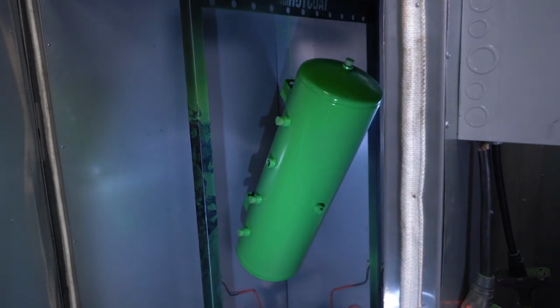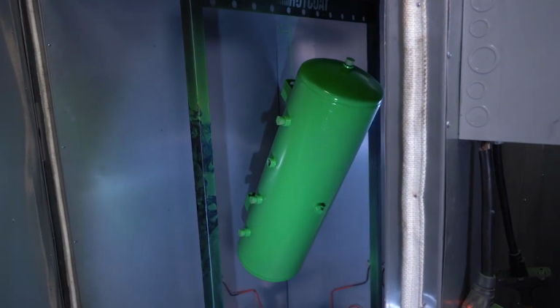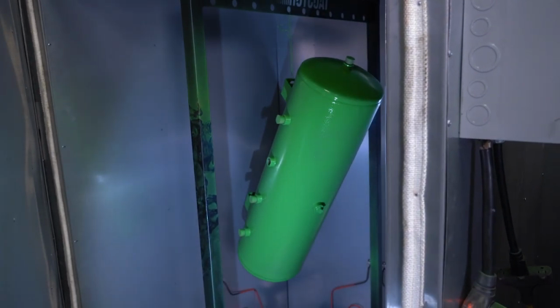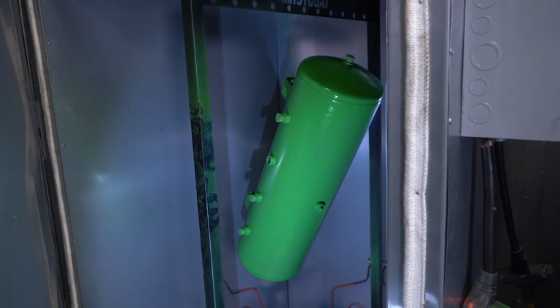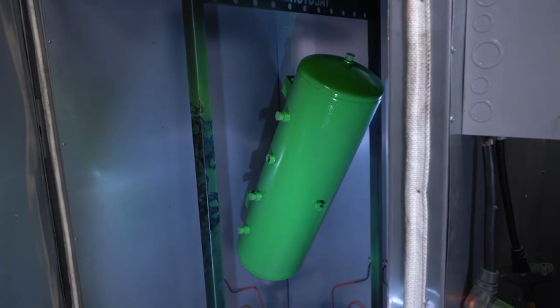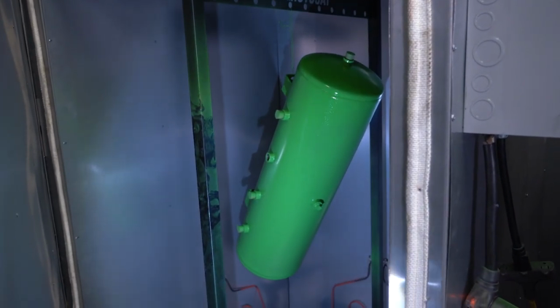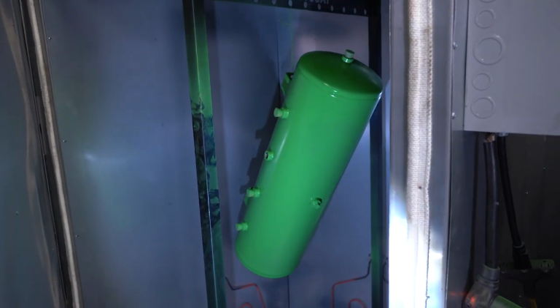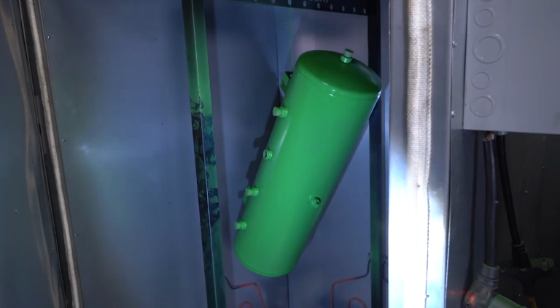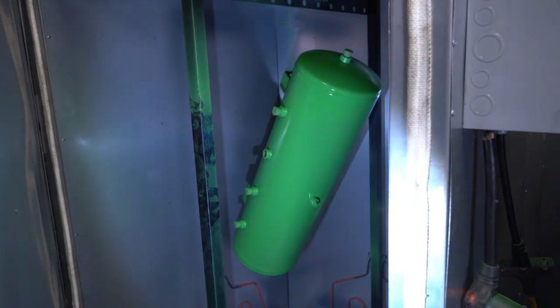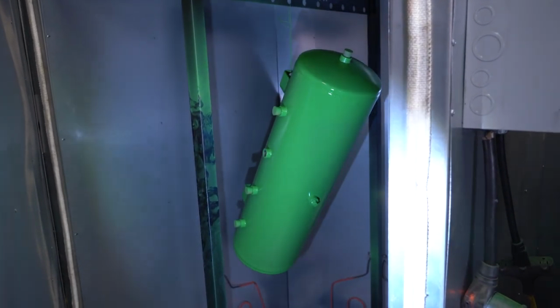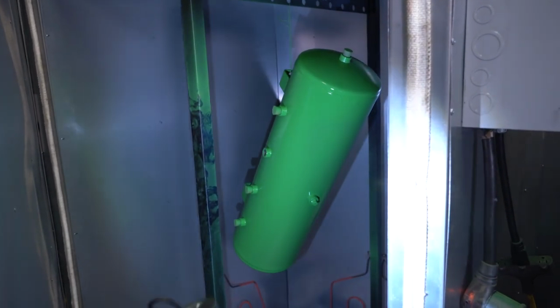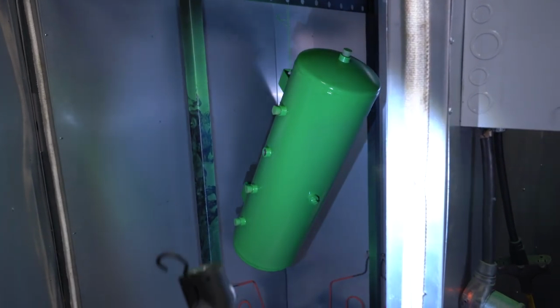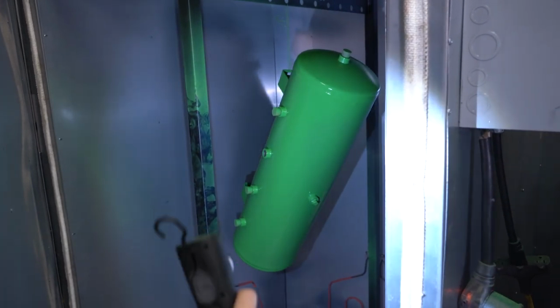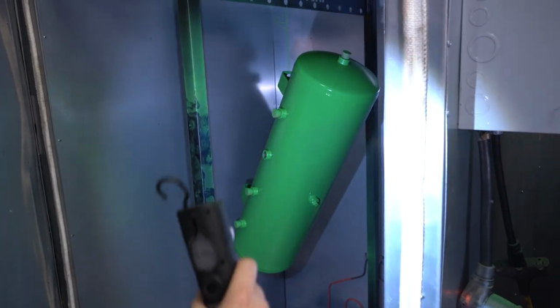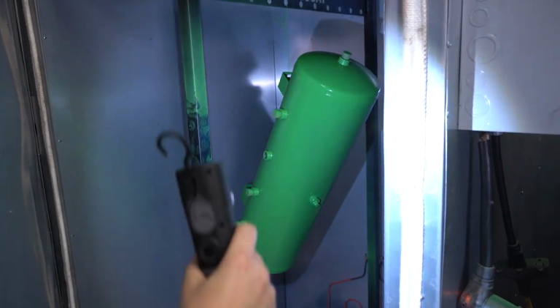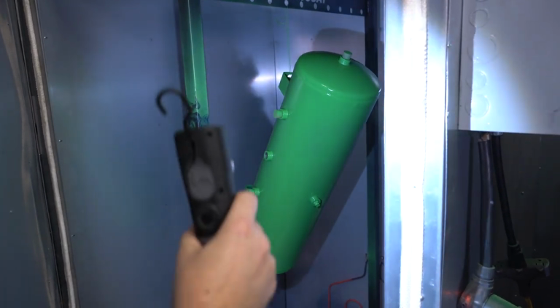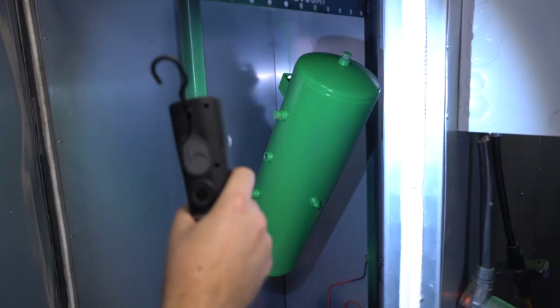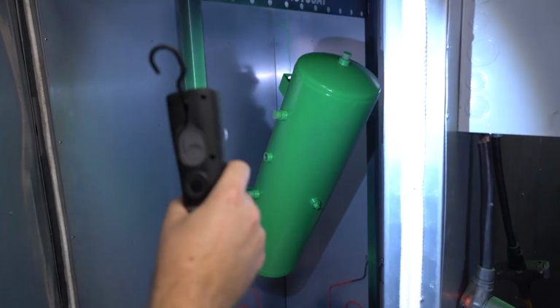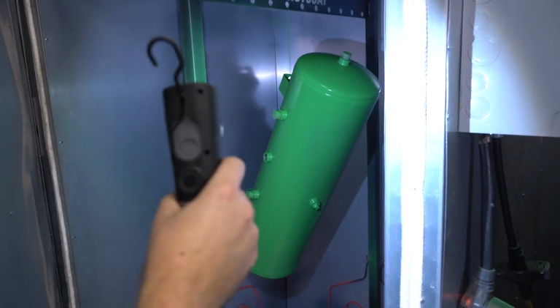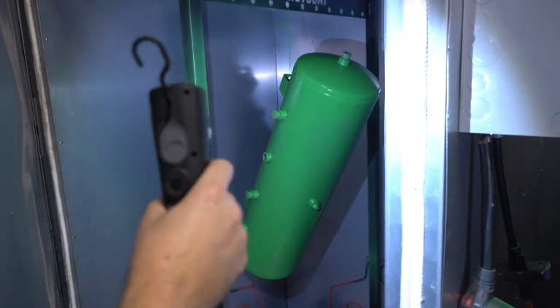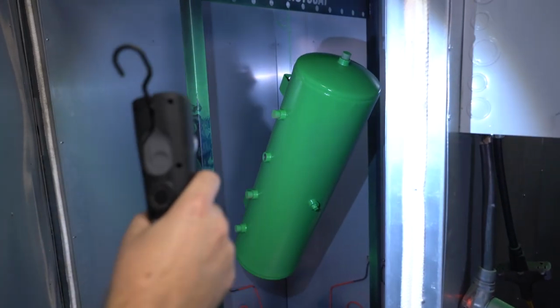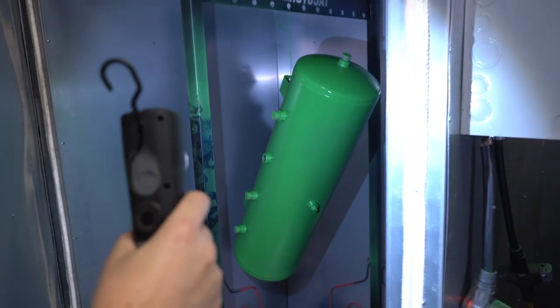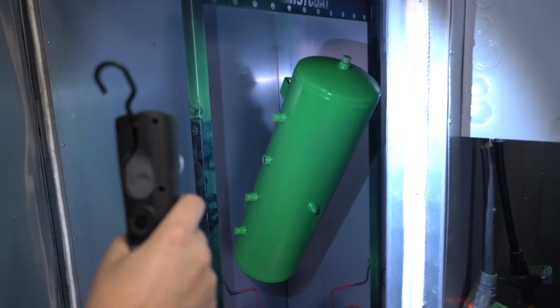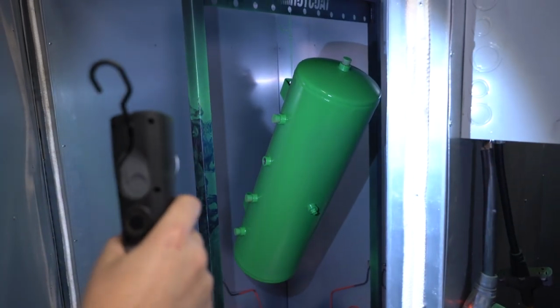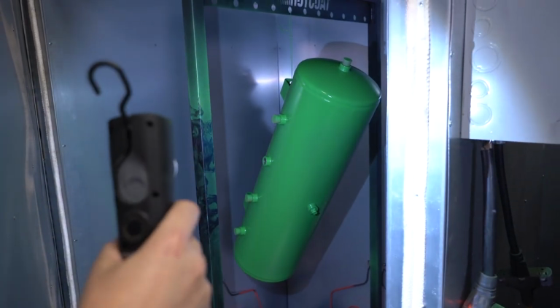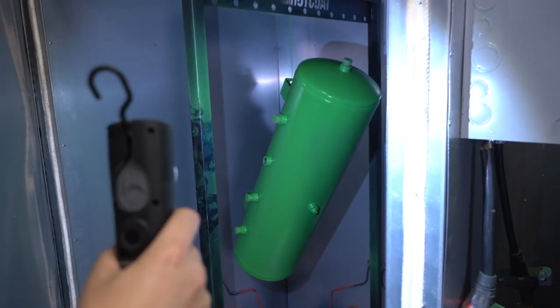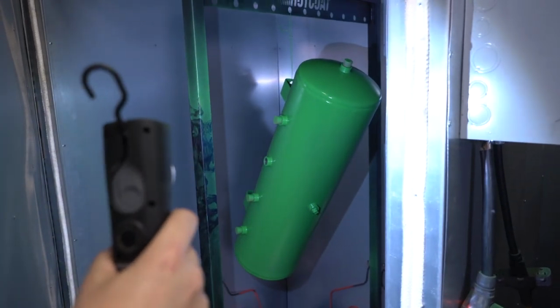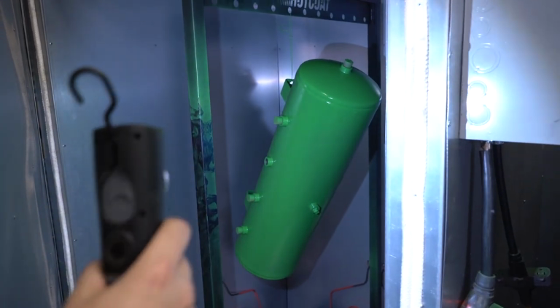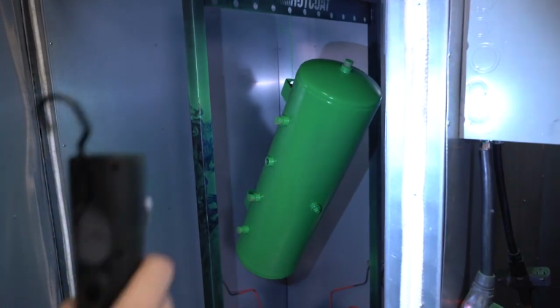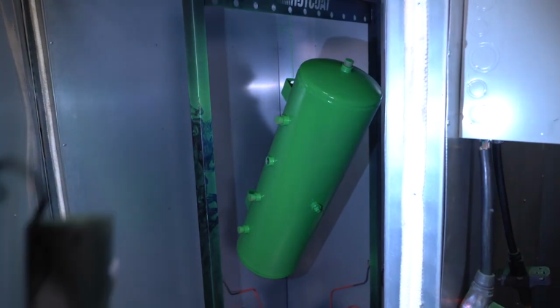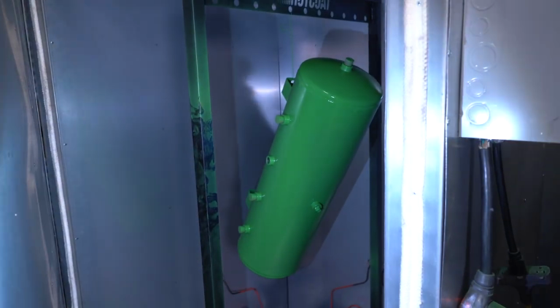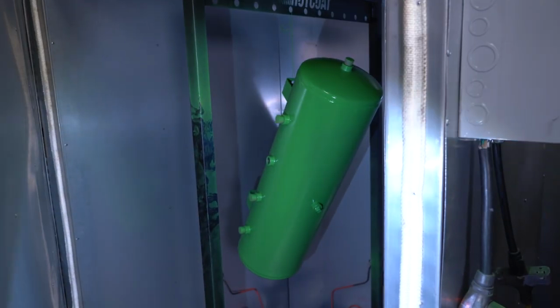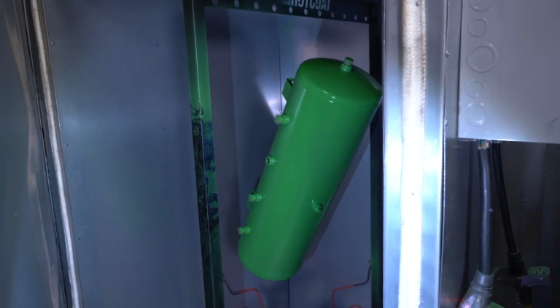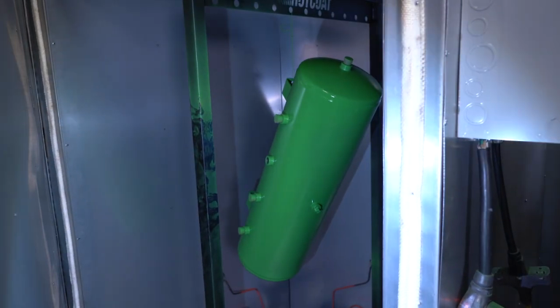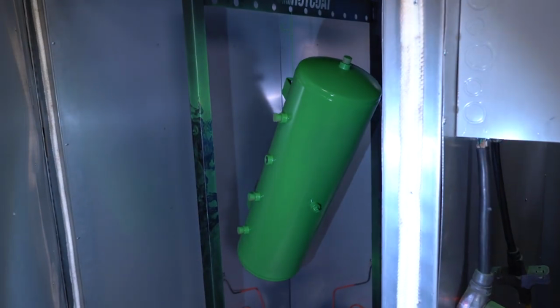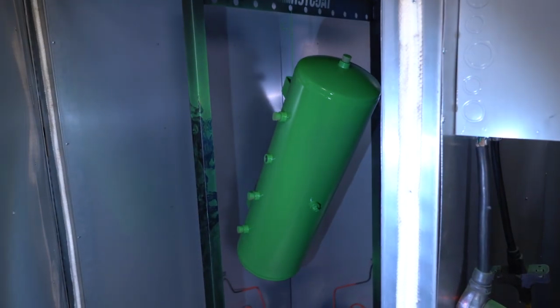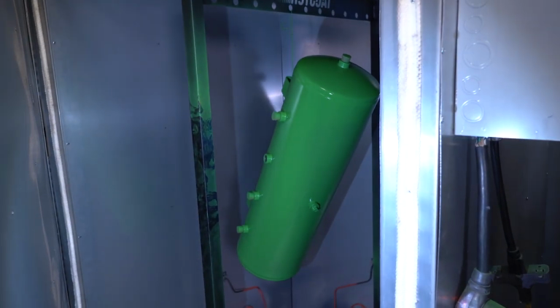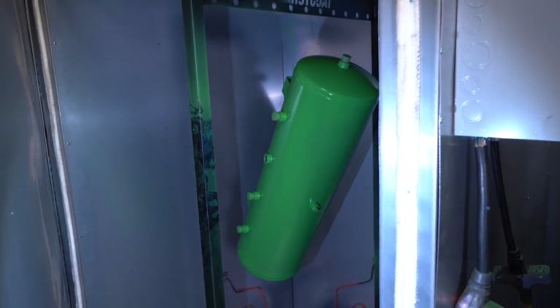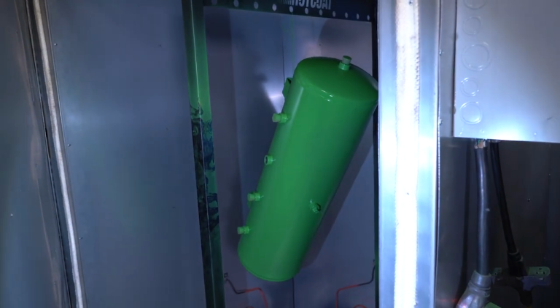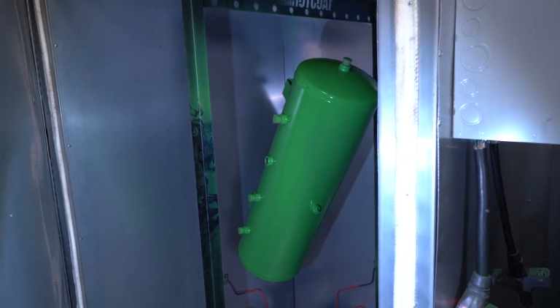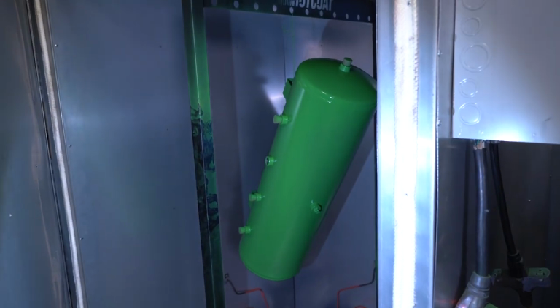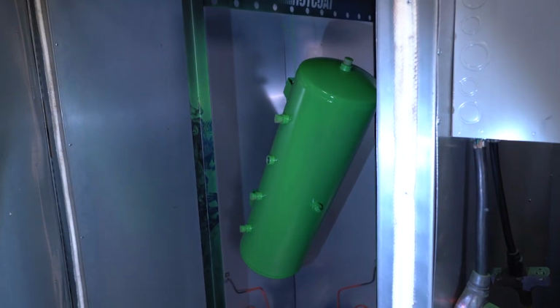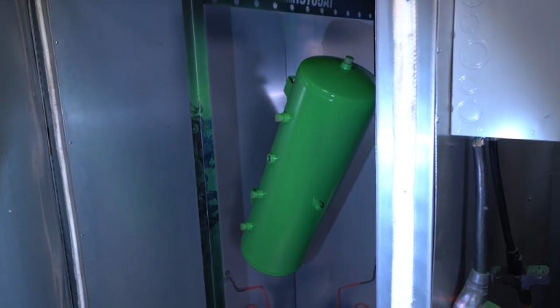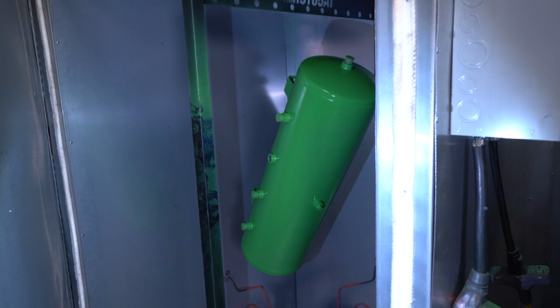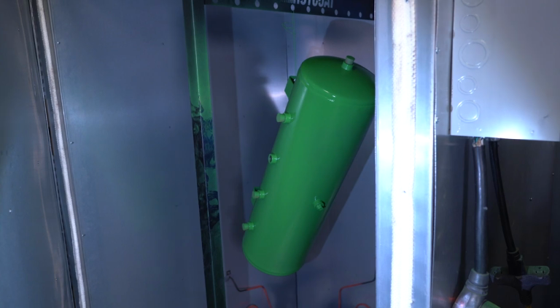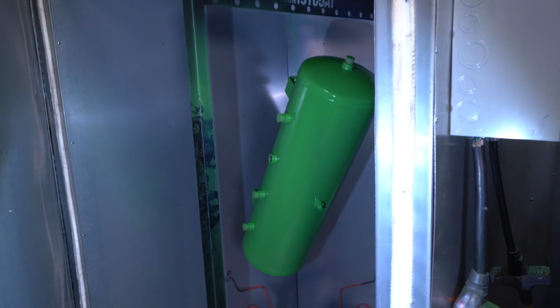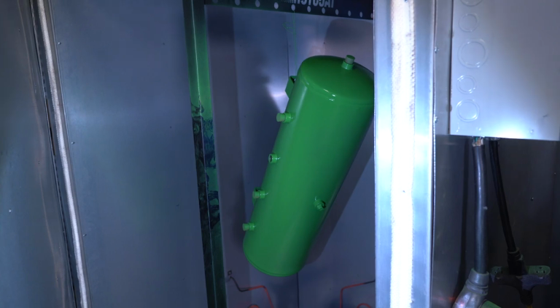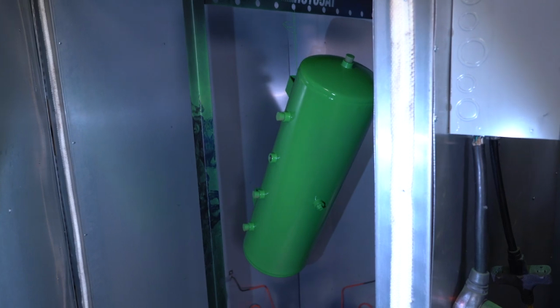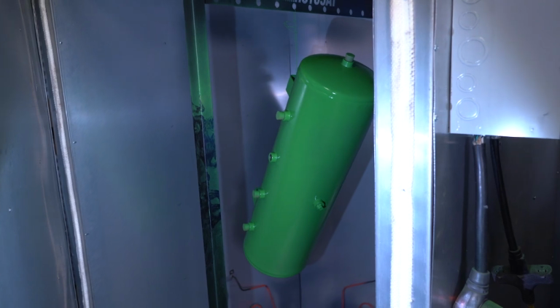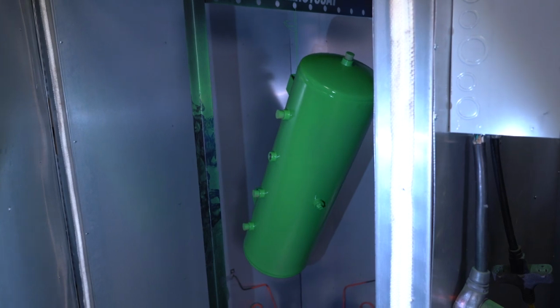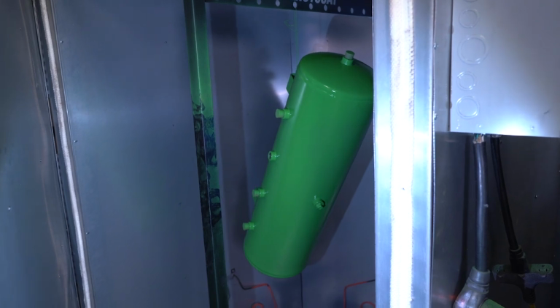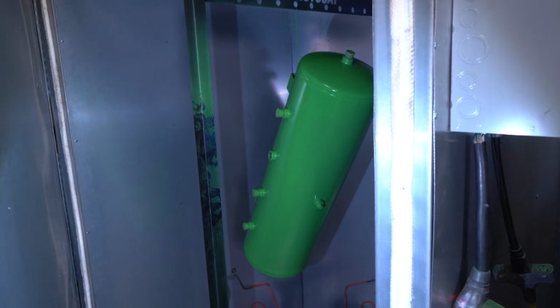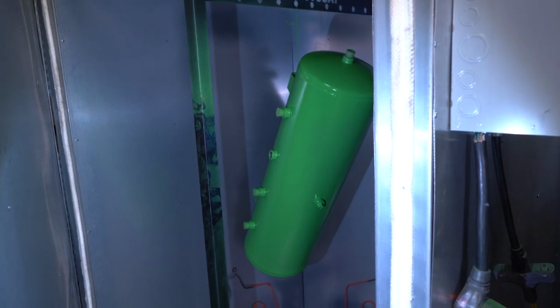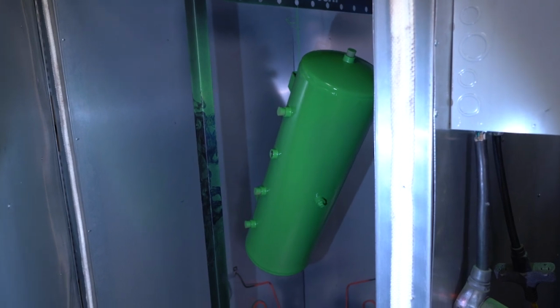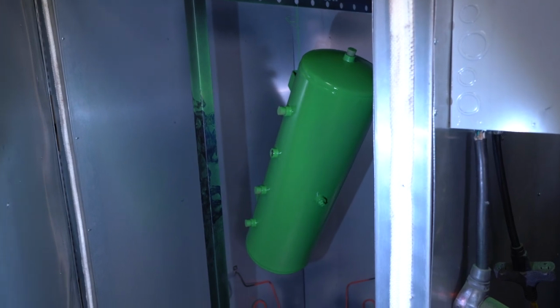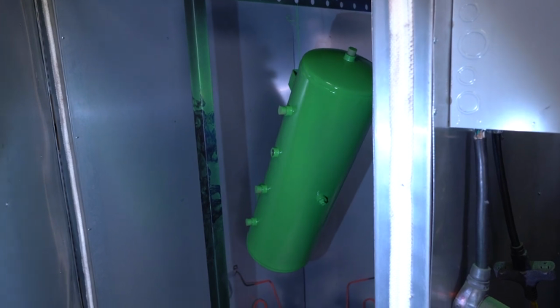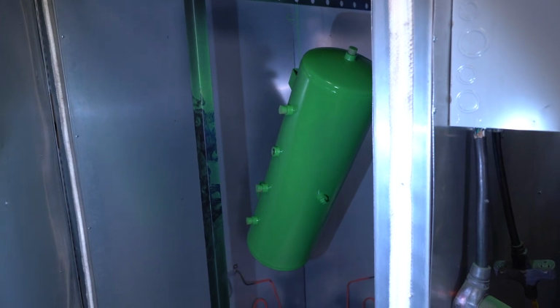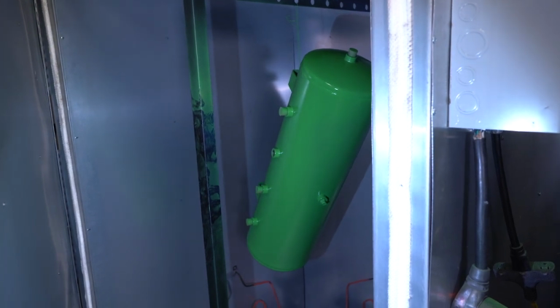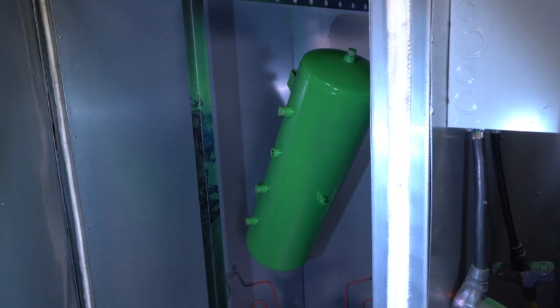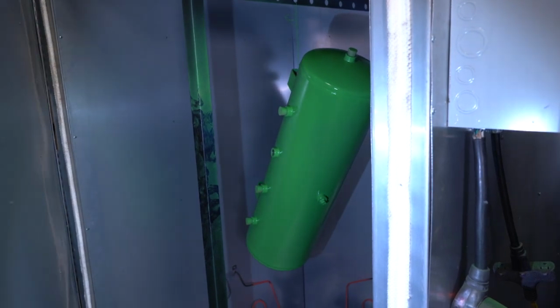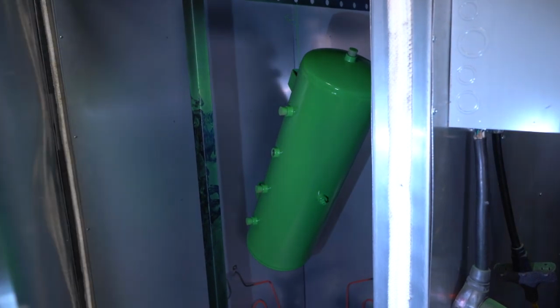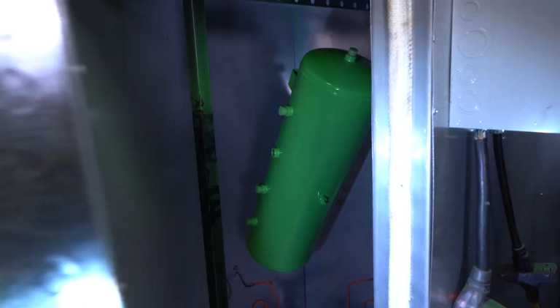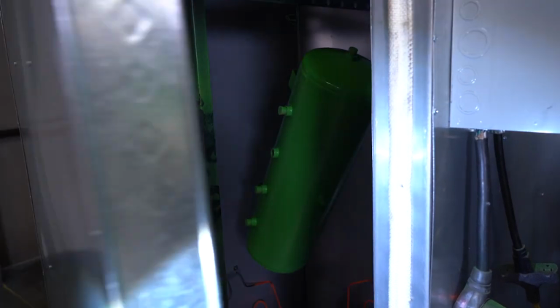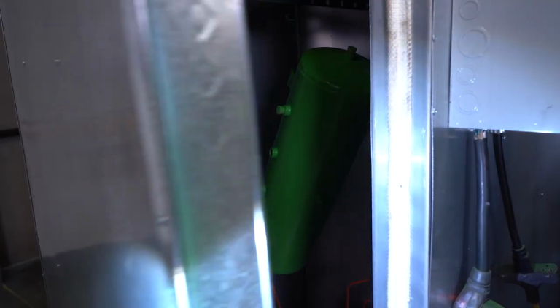So we checked on the progress and opened the door — it looks like it's starting to flow out, which is perfect. Close the door and give it 20 more minutes on bake cycle.